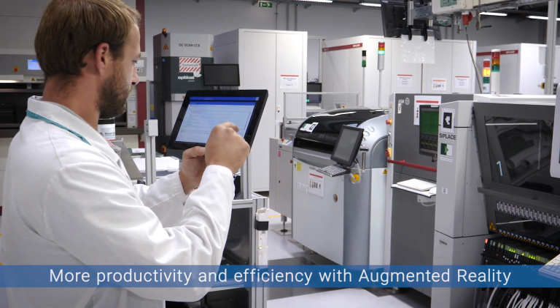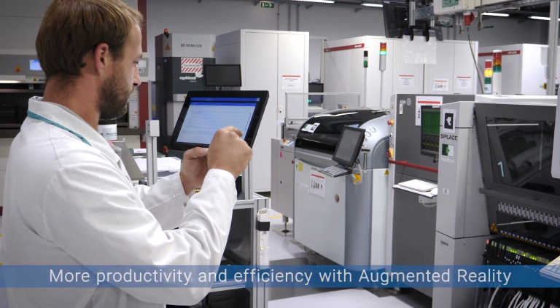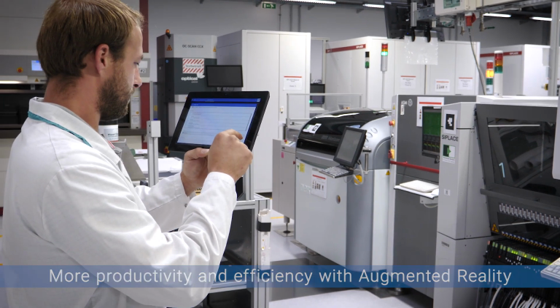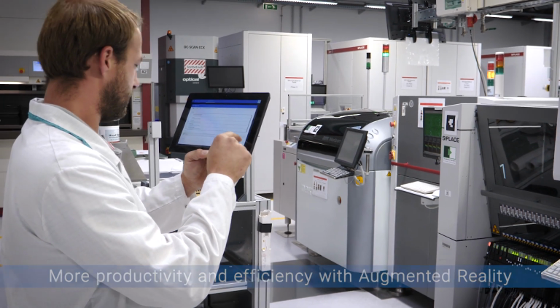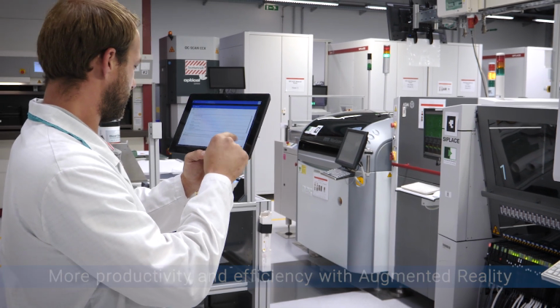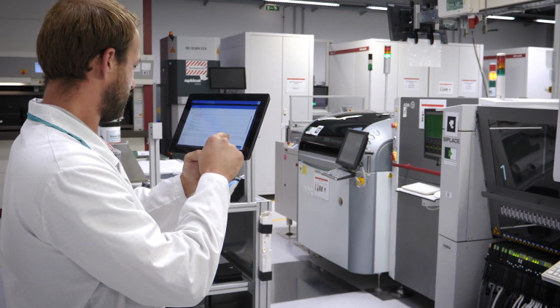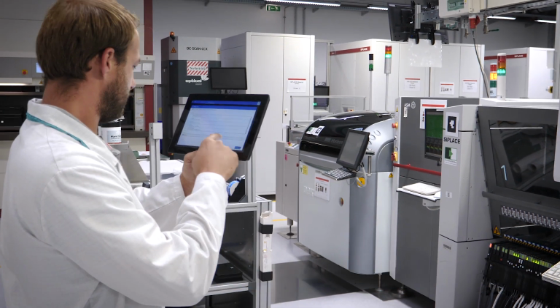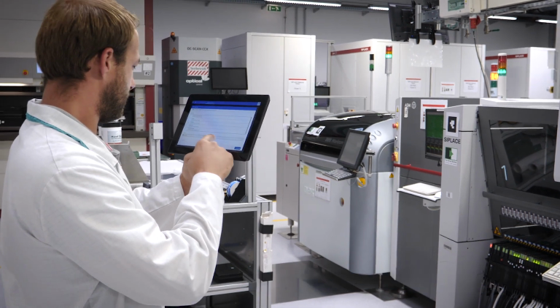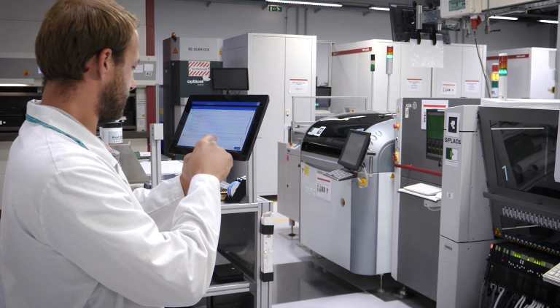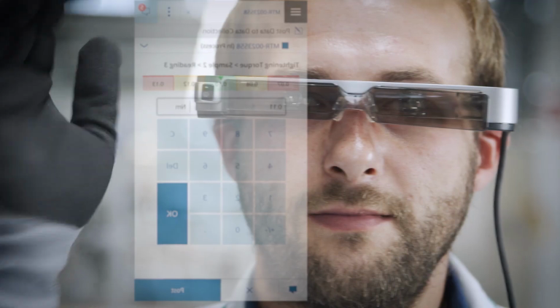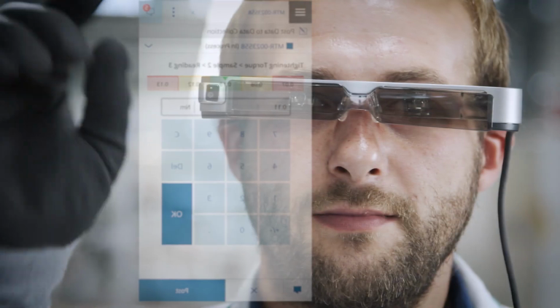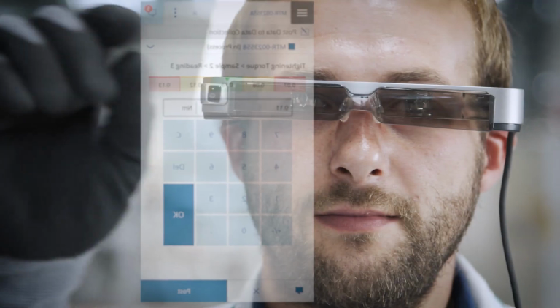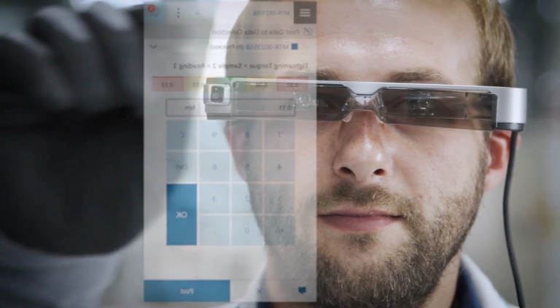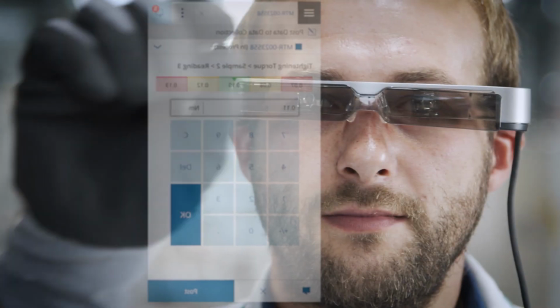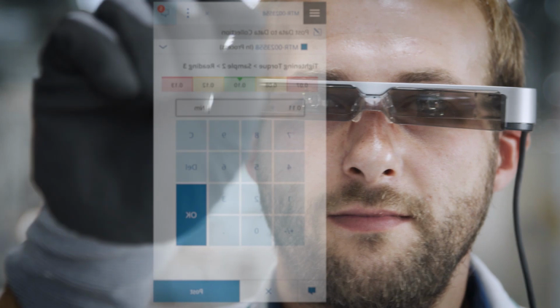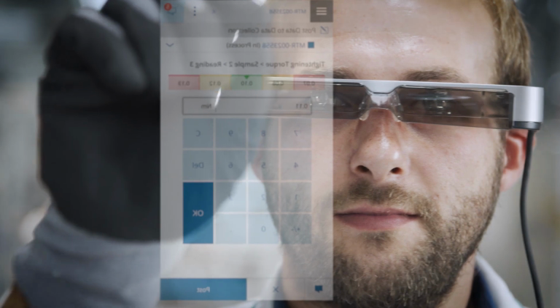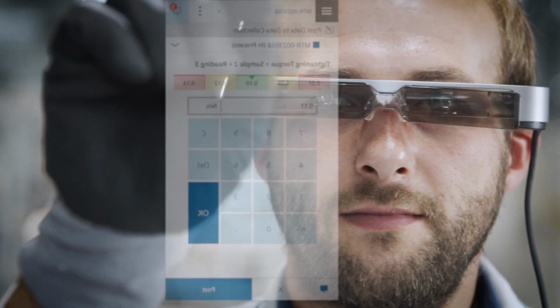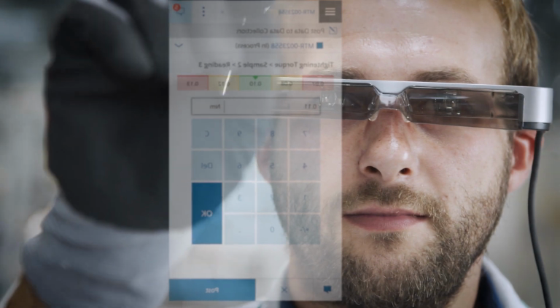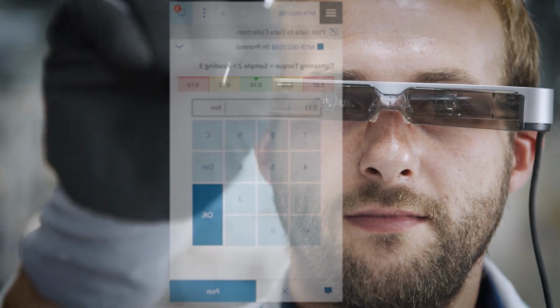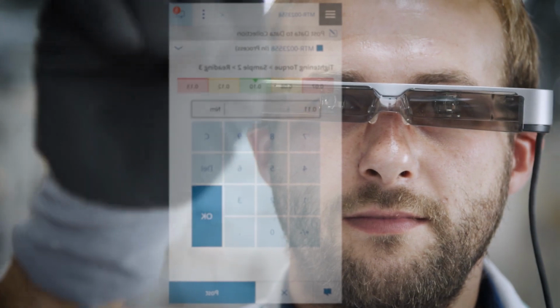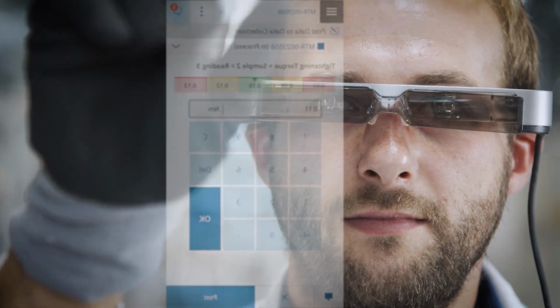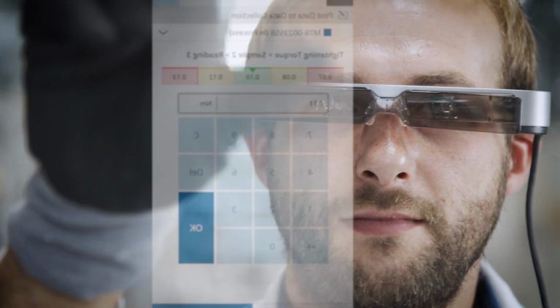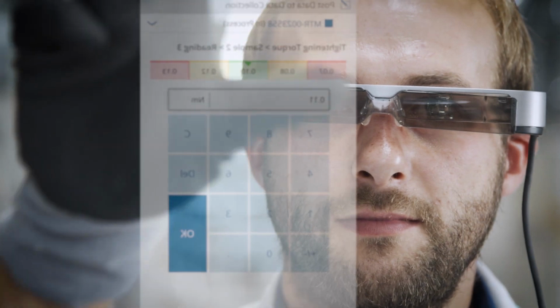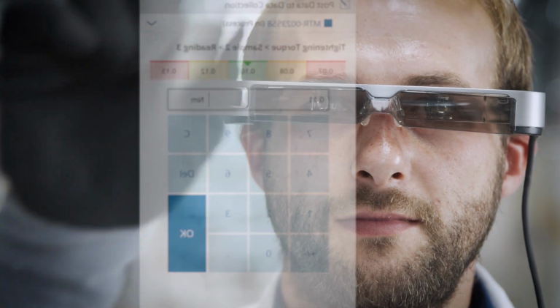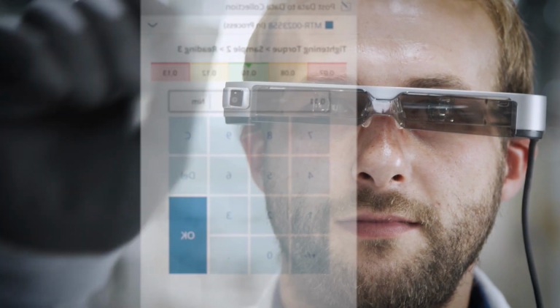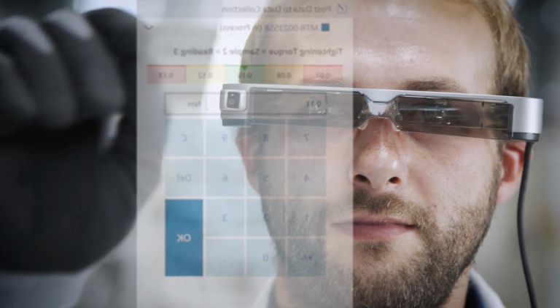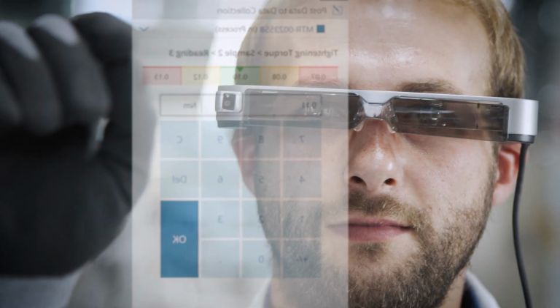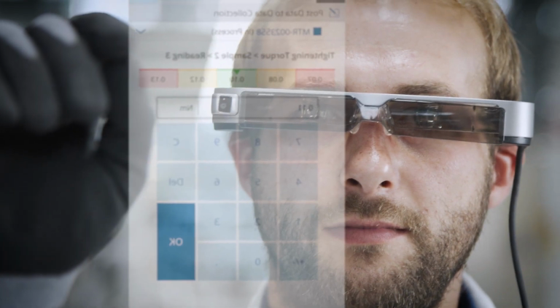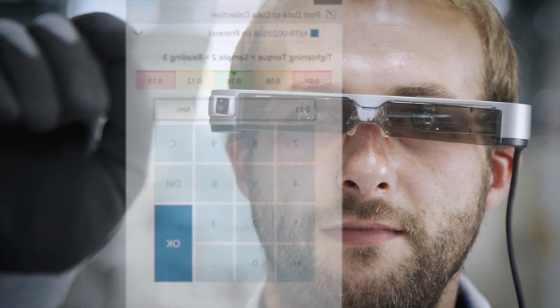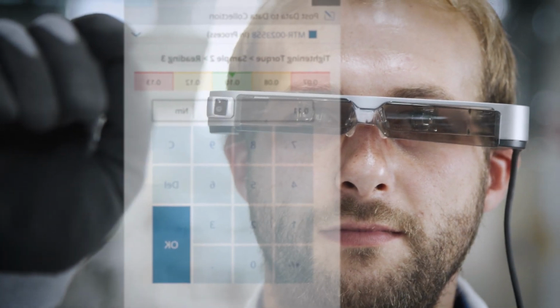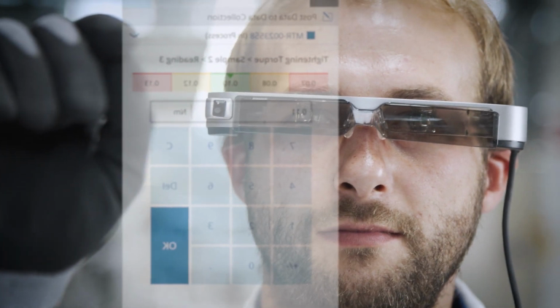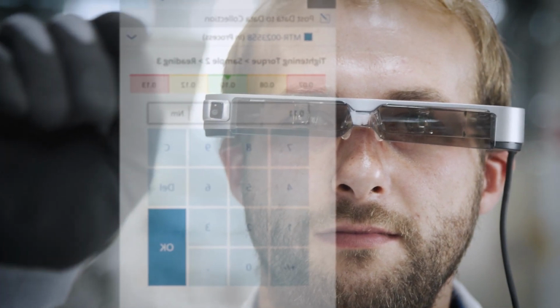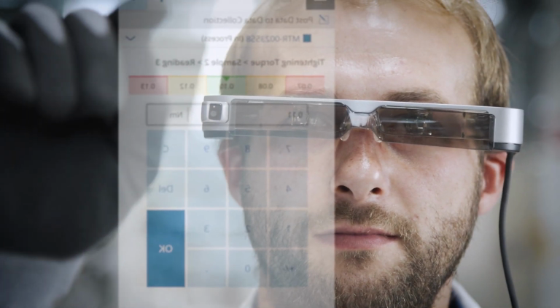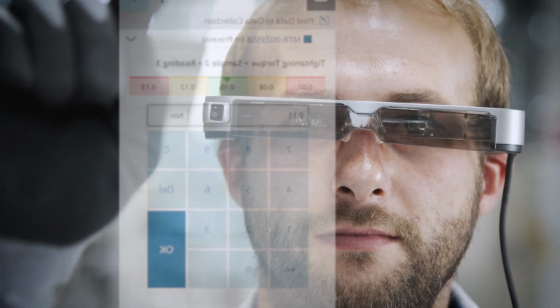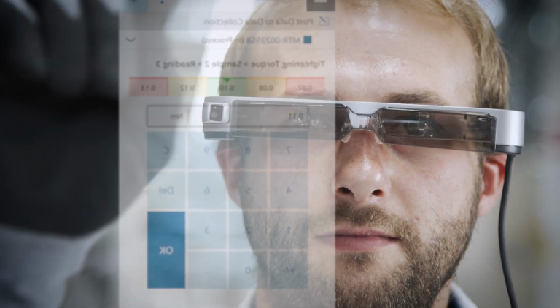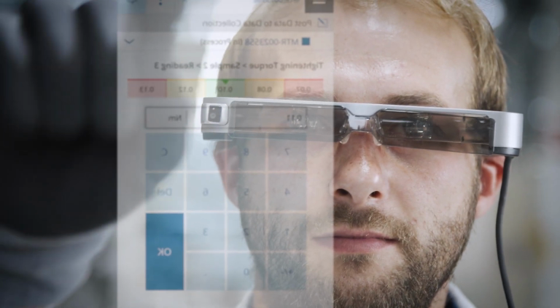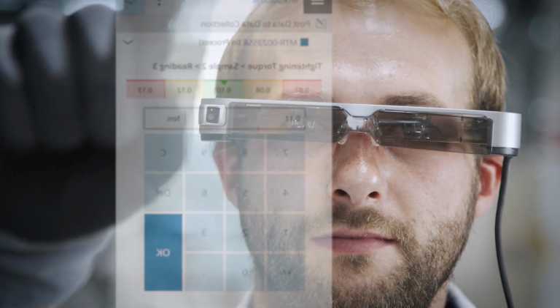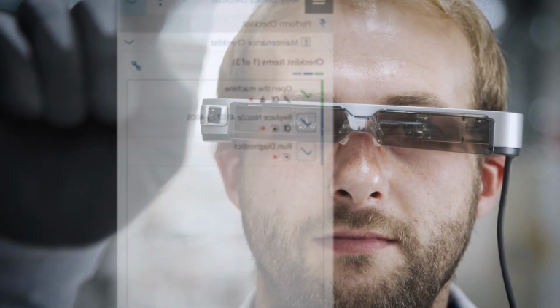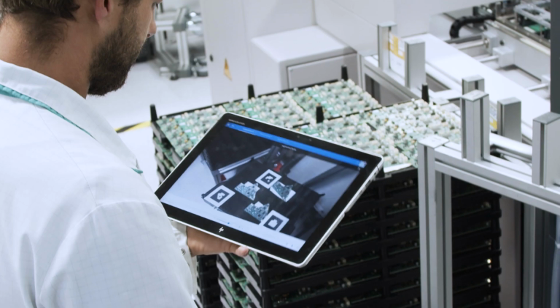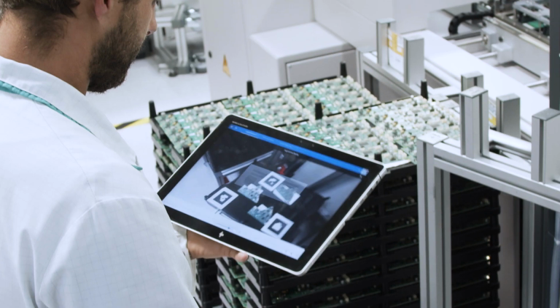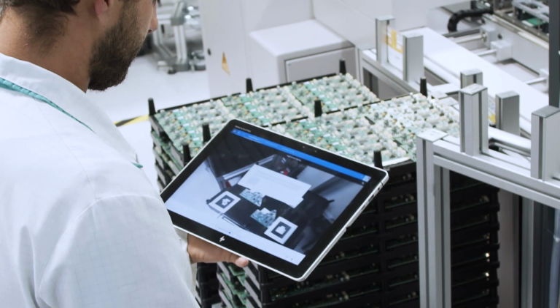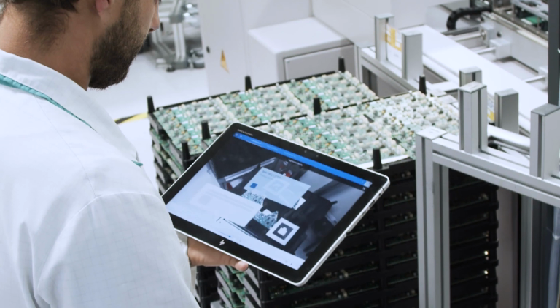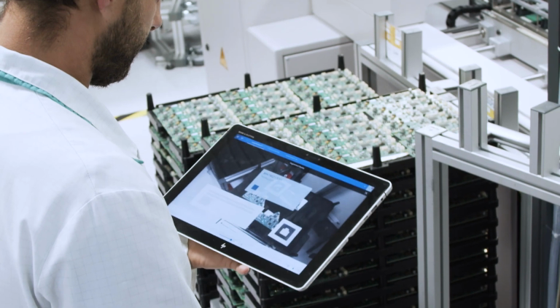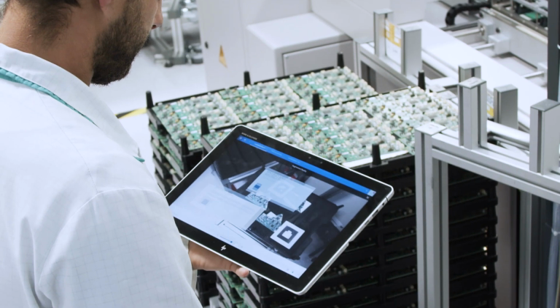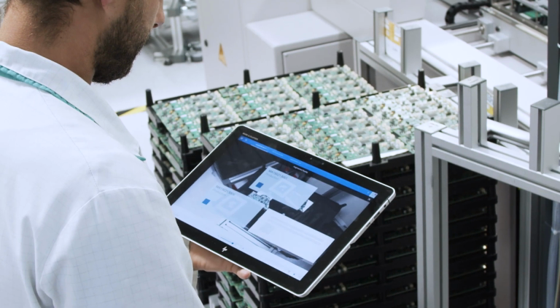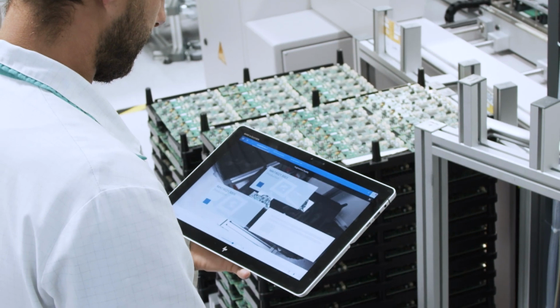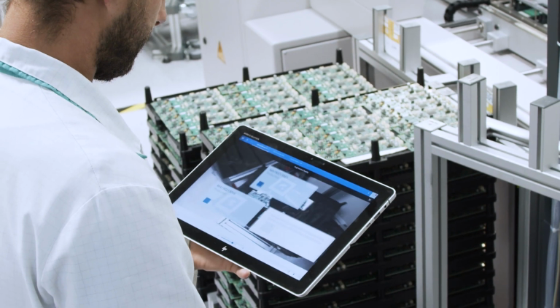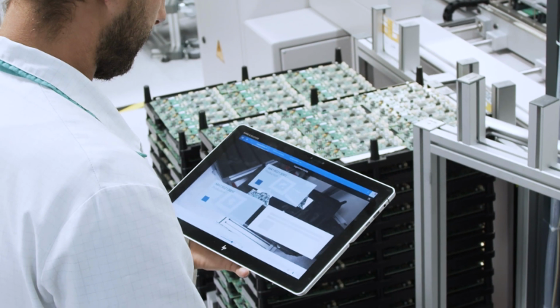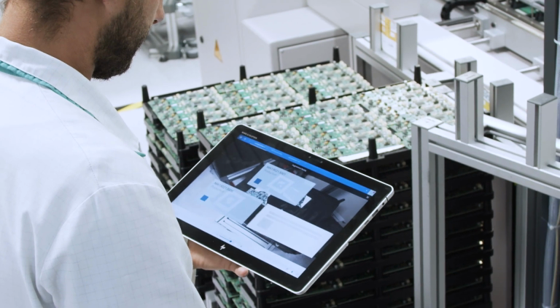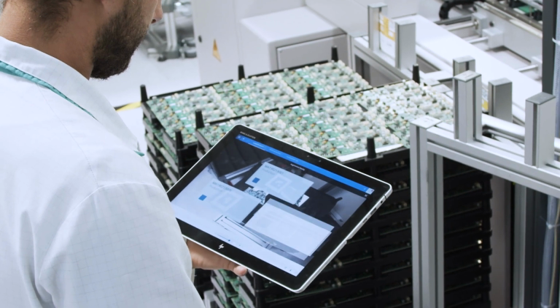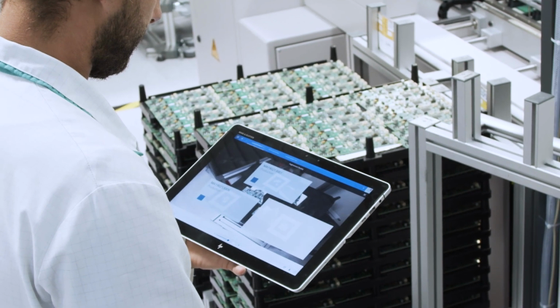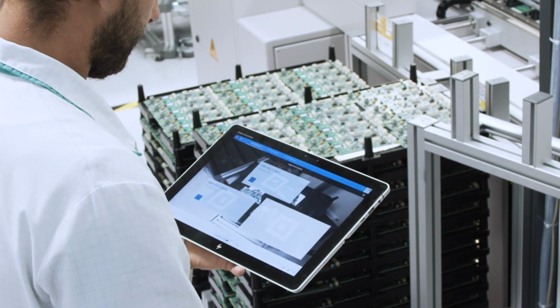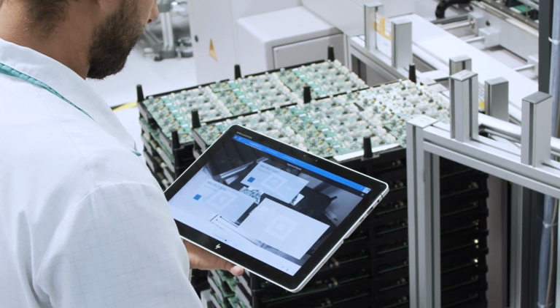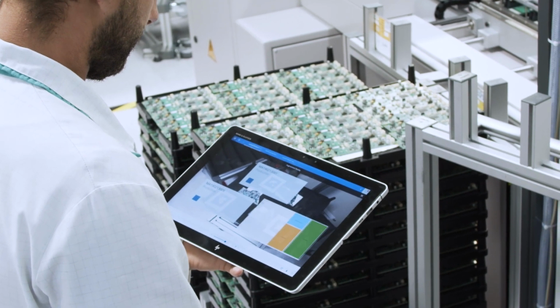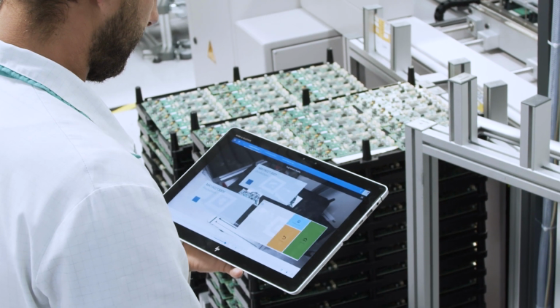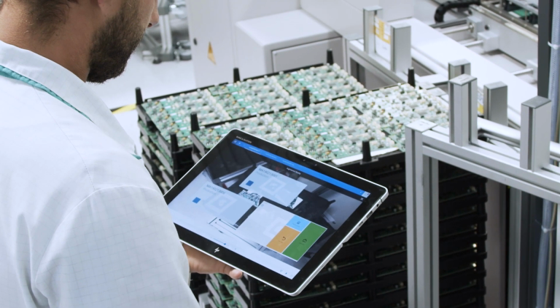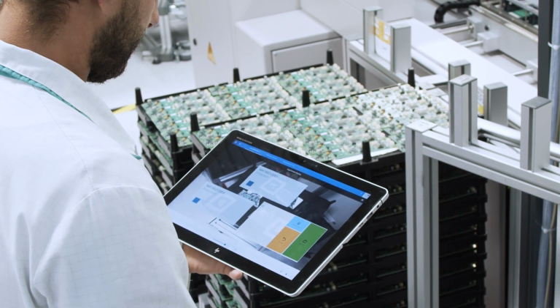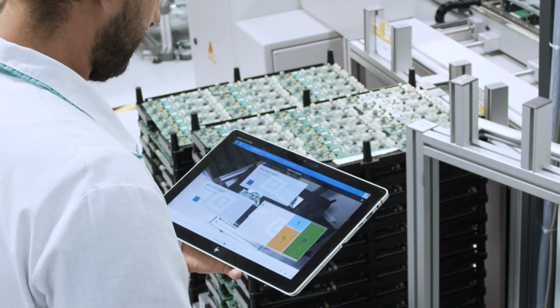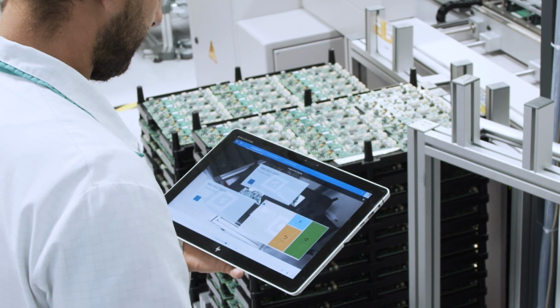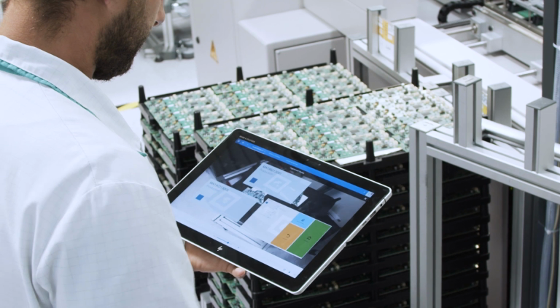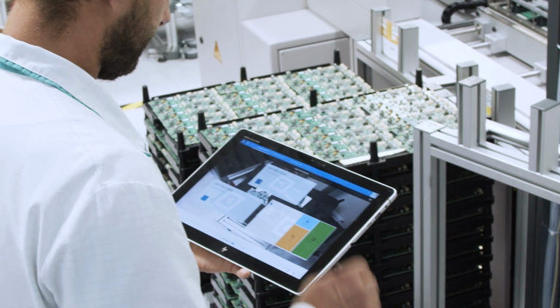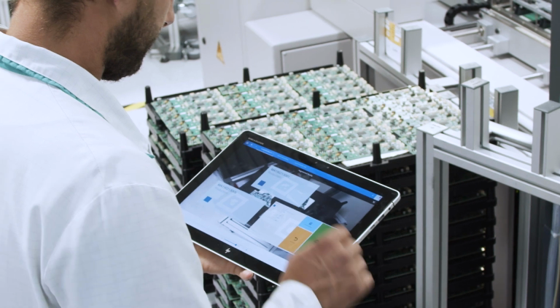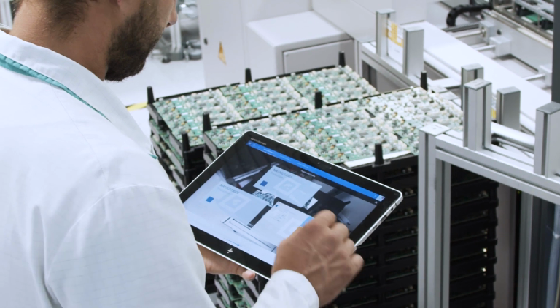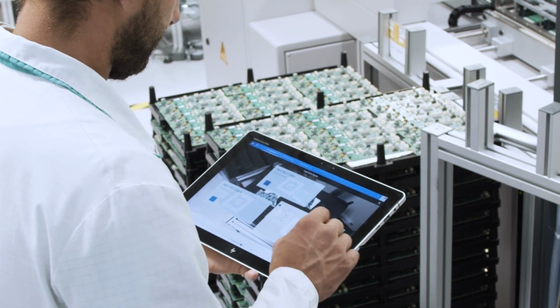Critical Manufacturing augmented reality can be used with different devices including glasses, smartphones, tablets or notebooks.